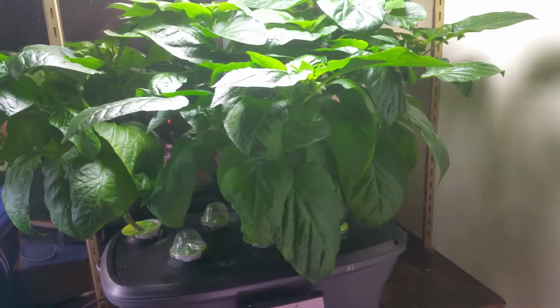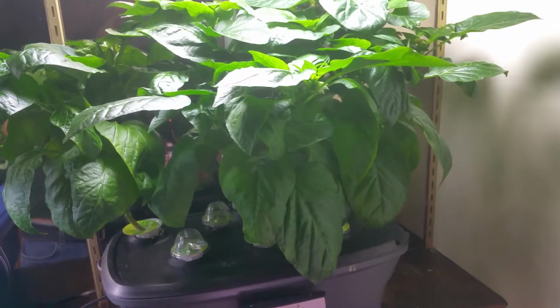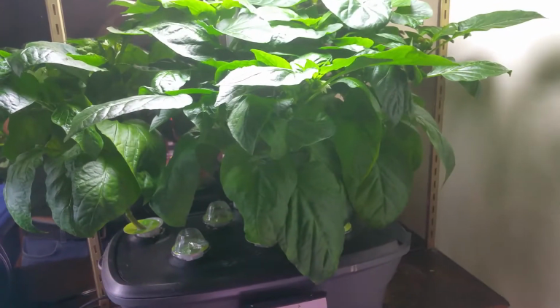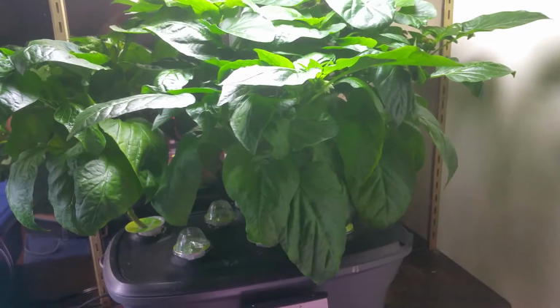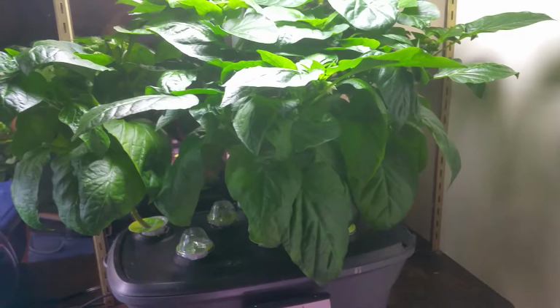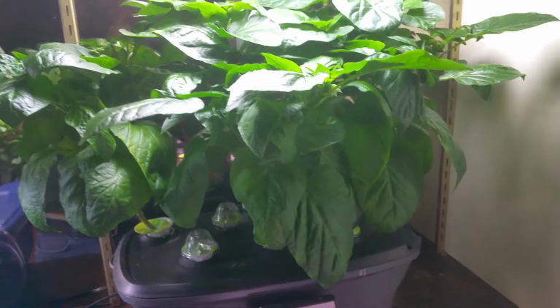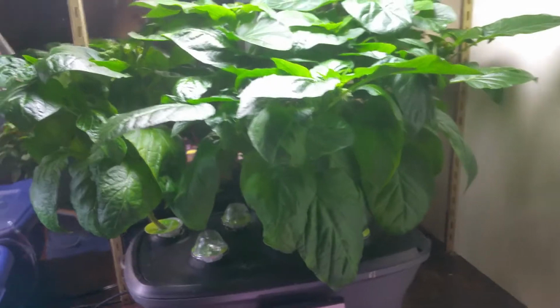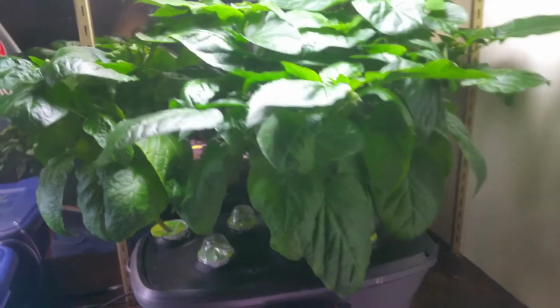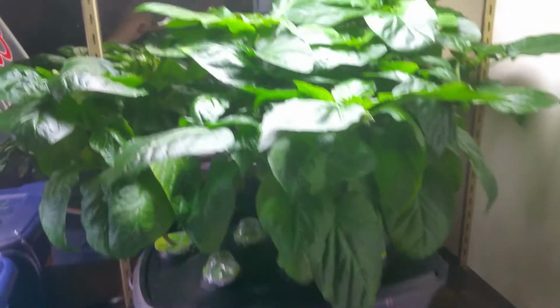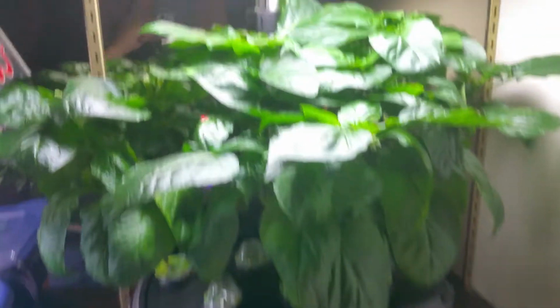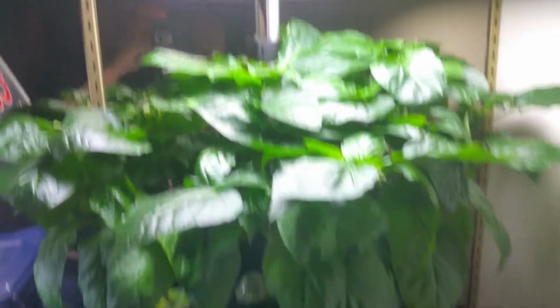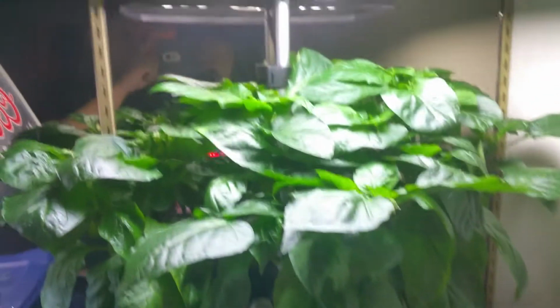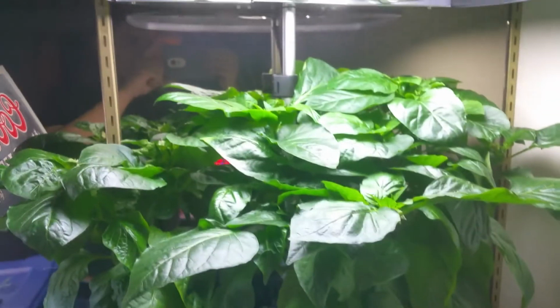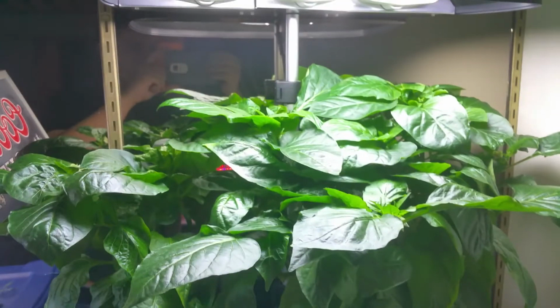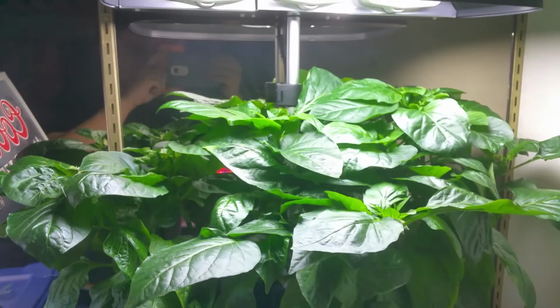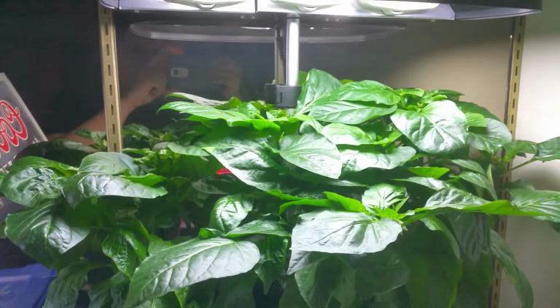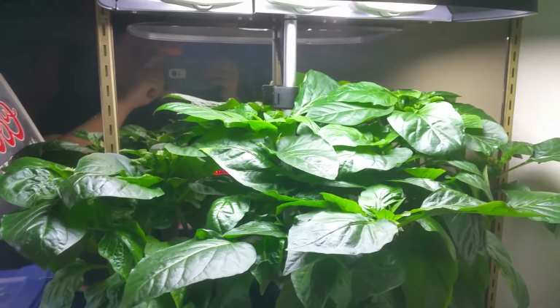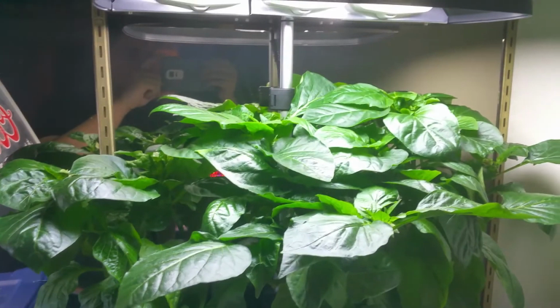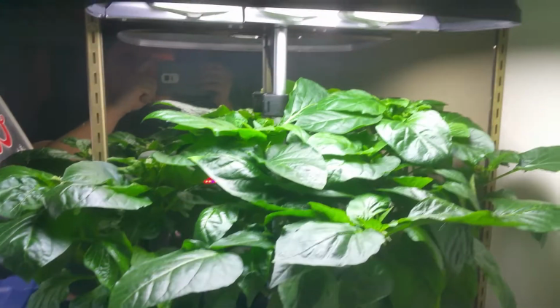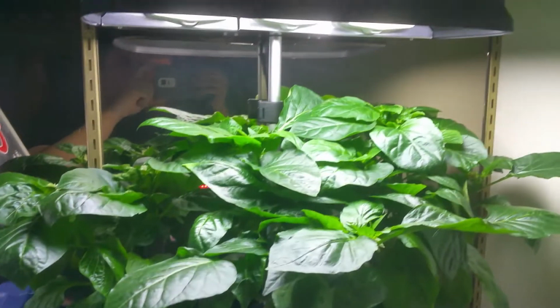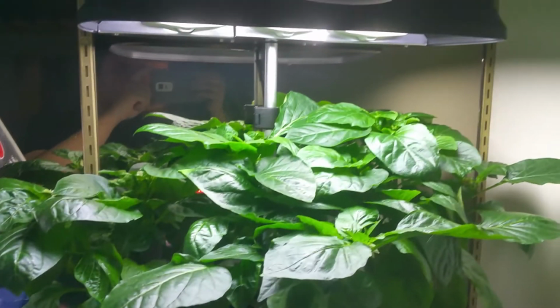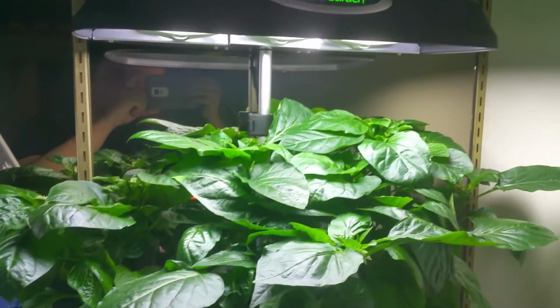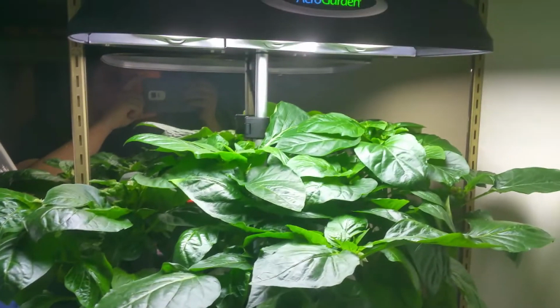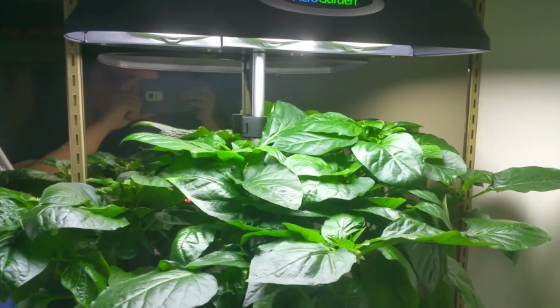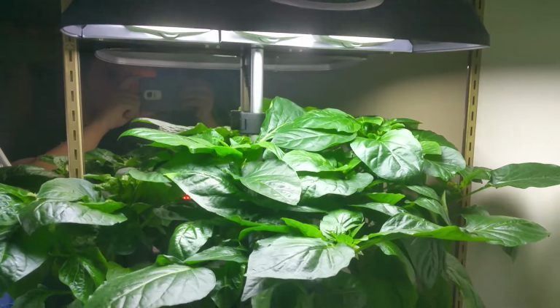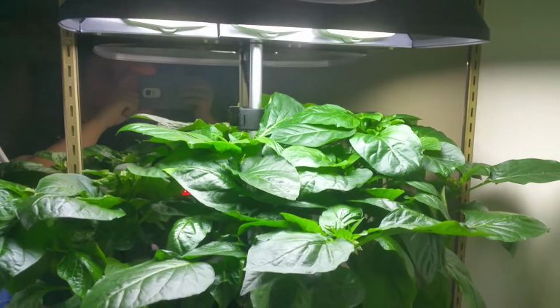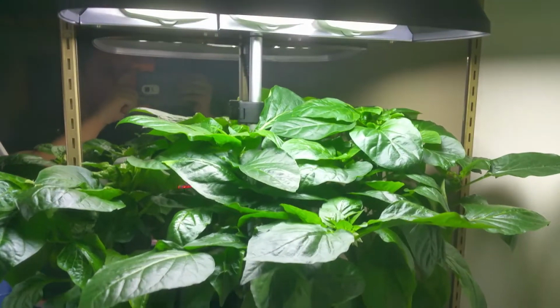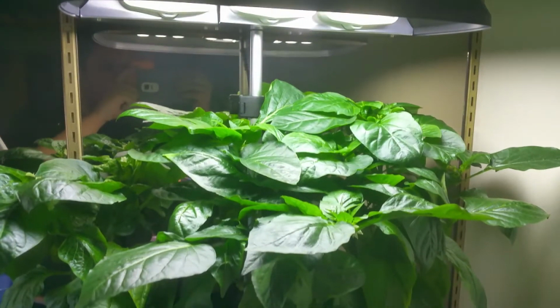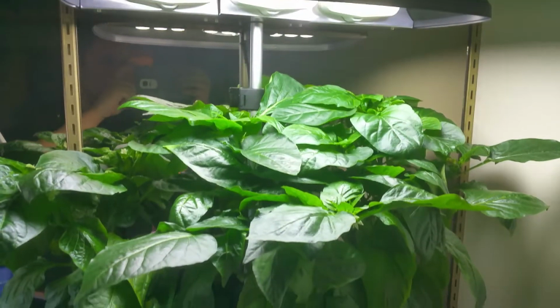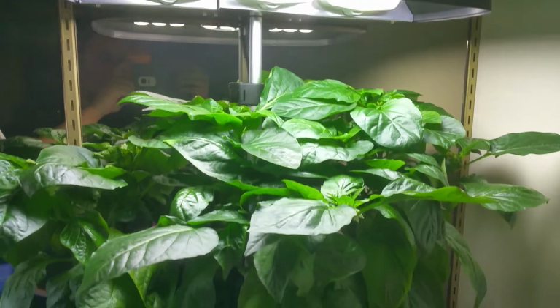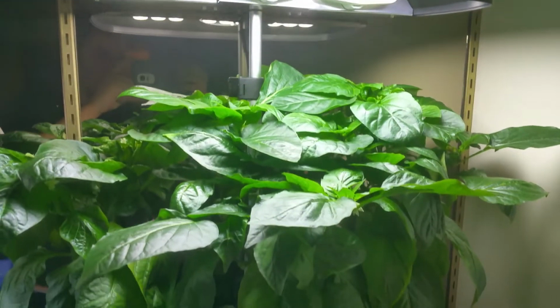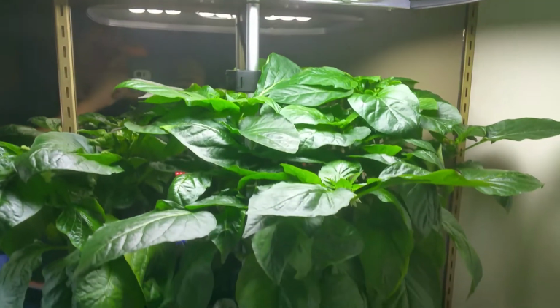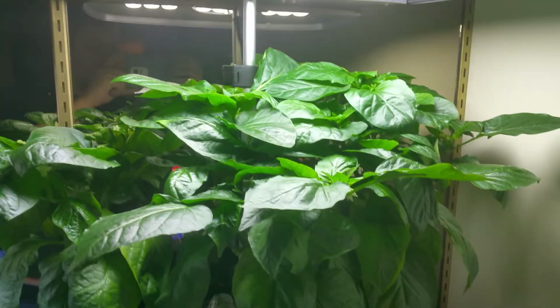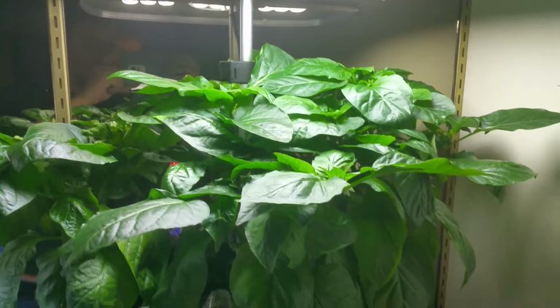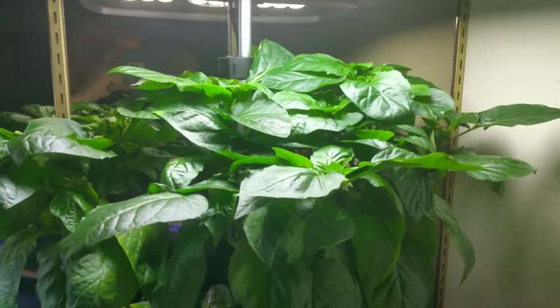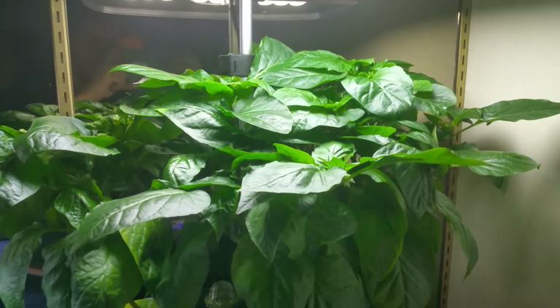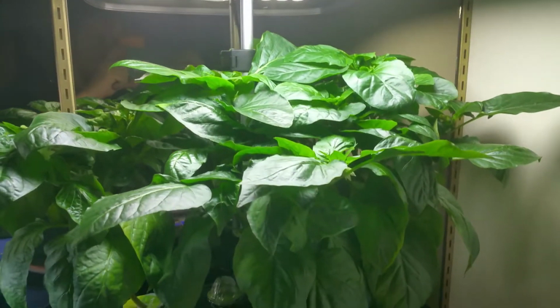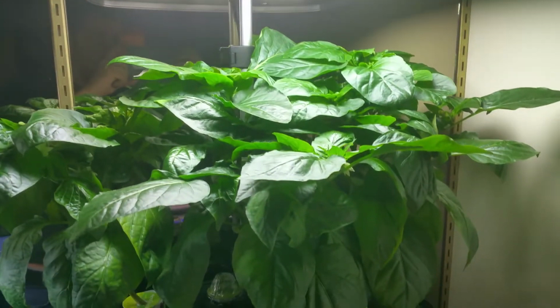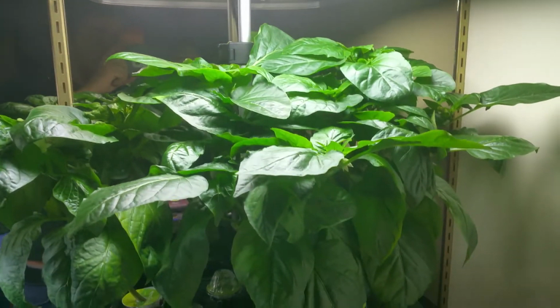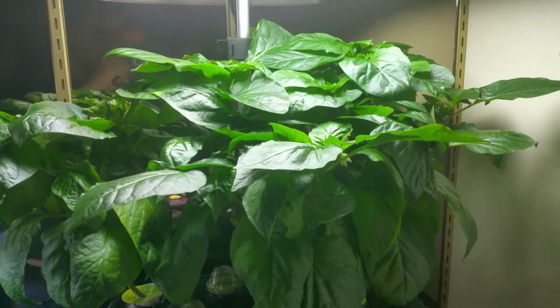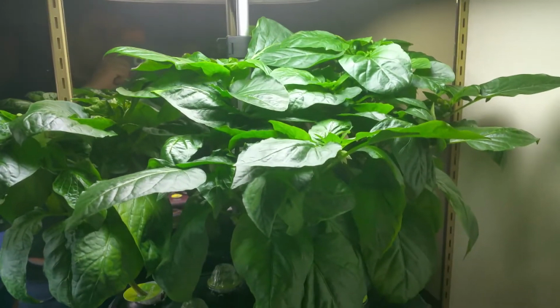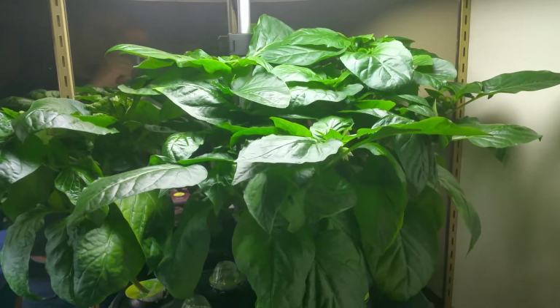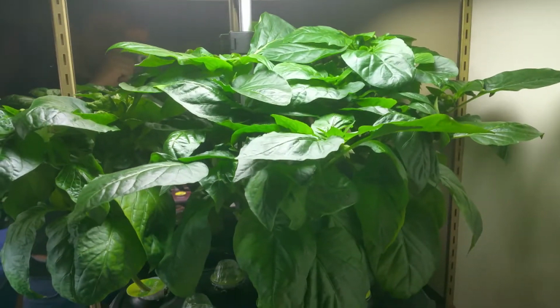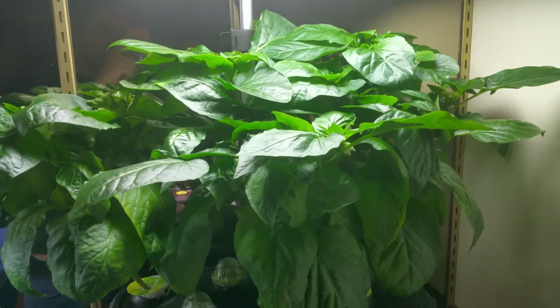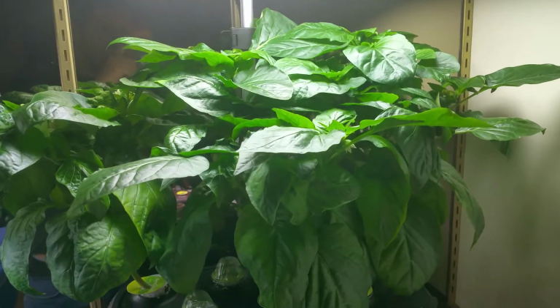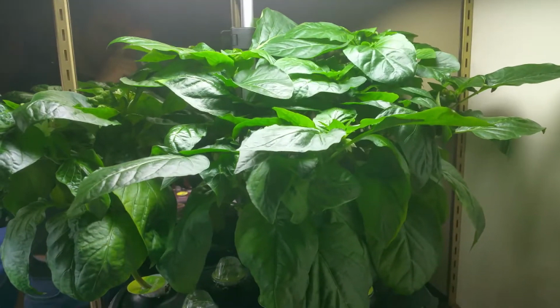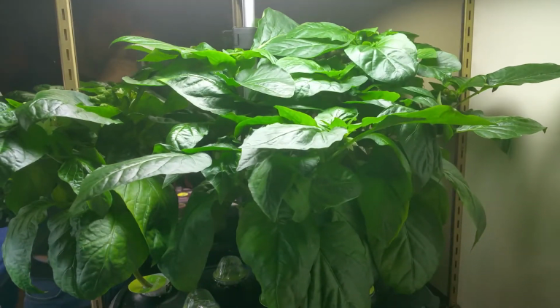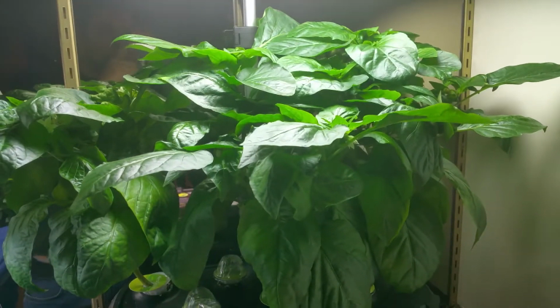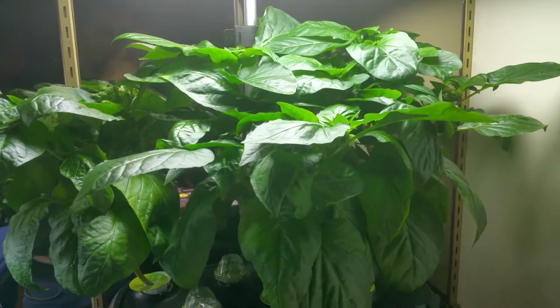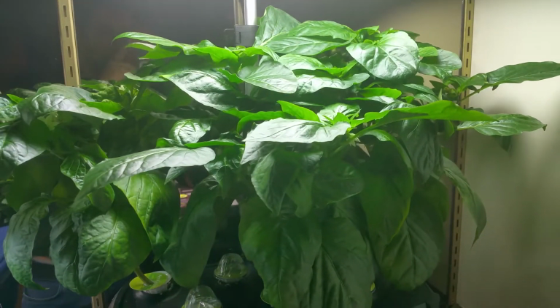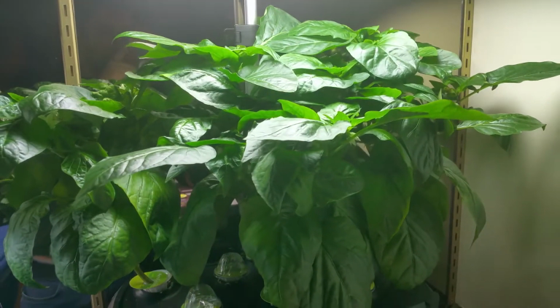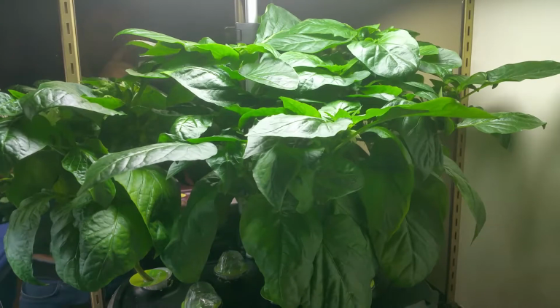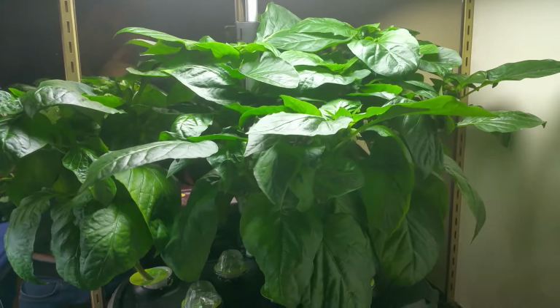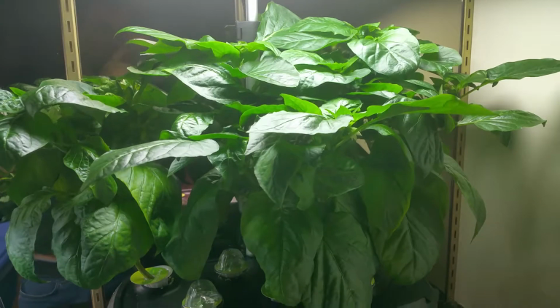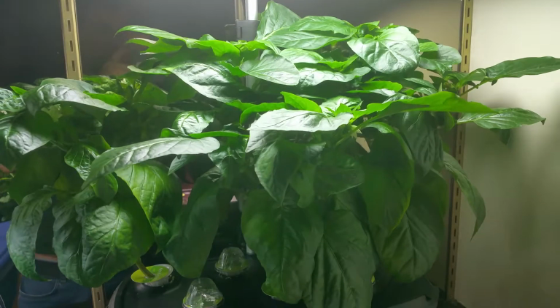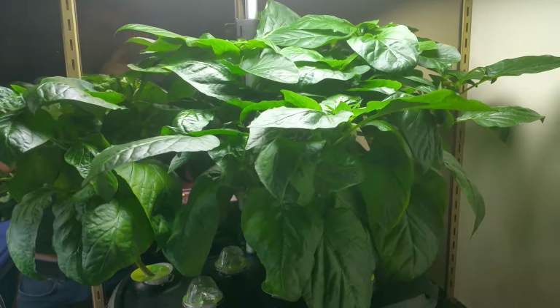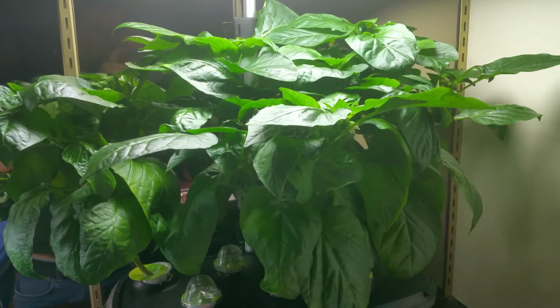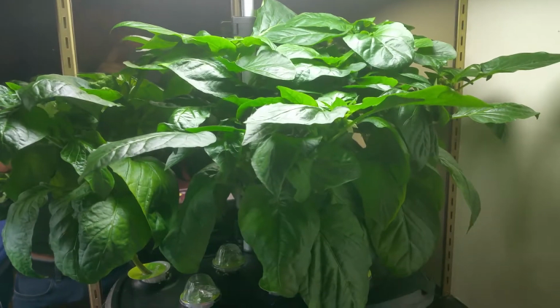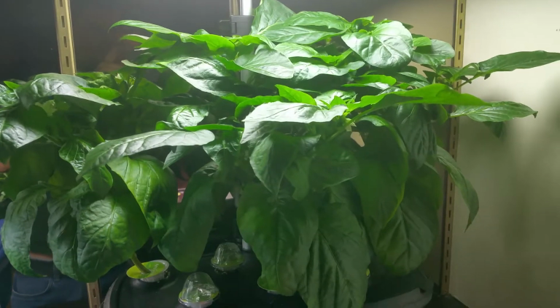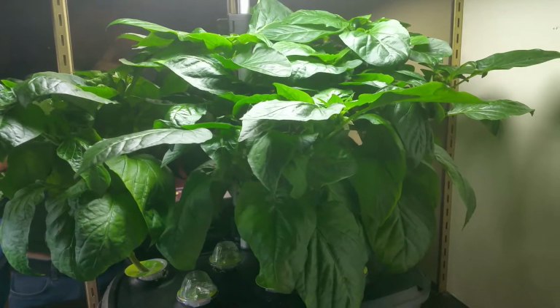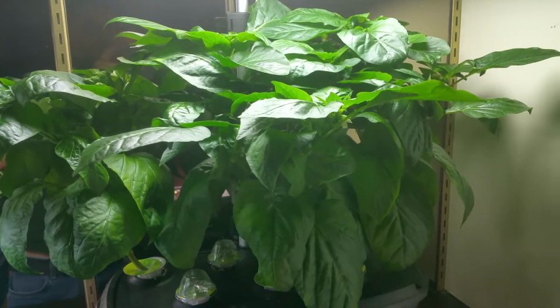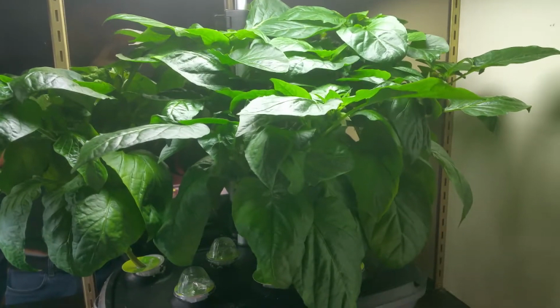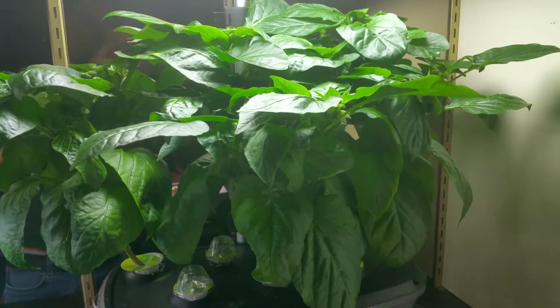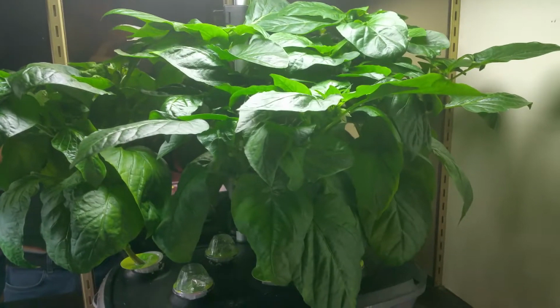Mine are looking fairly healthy still, but I'll definitely be trimming them a little better next time.